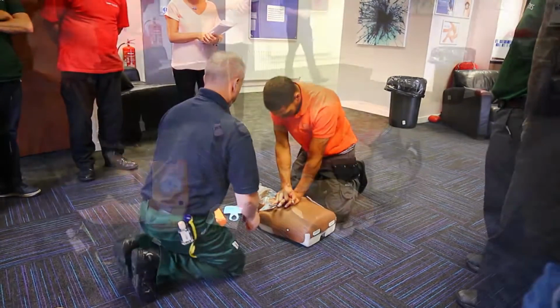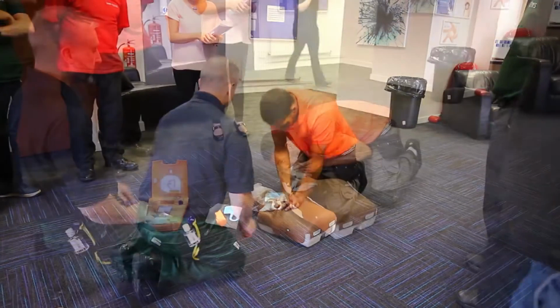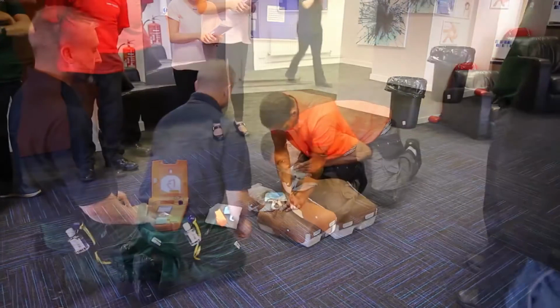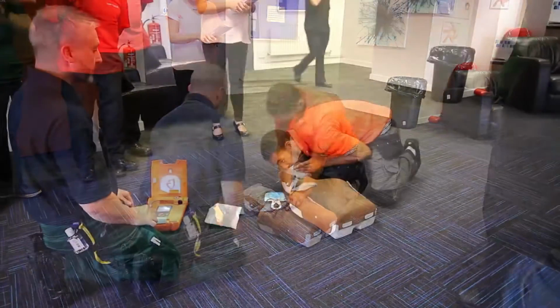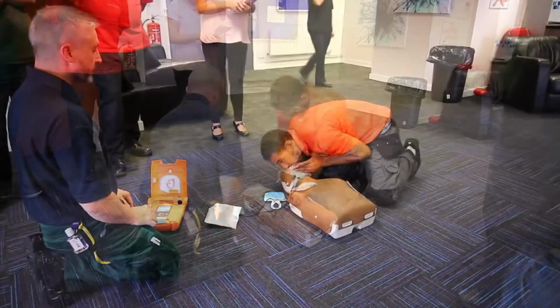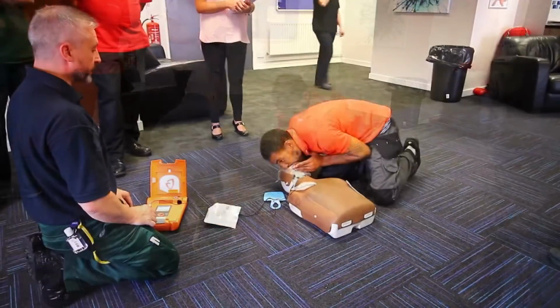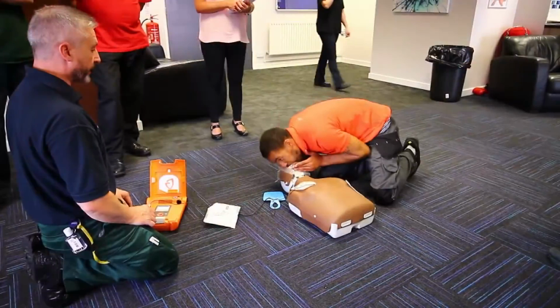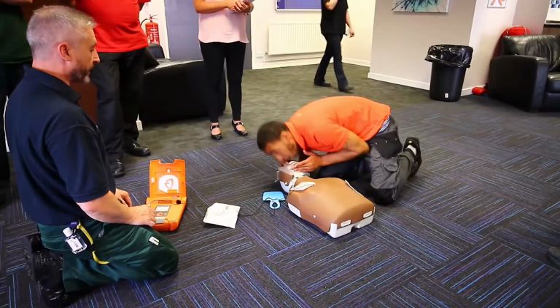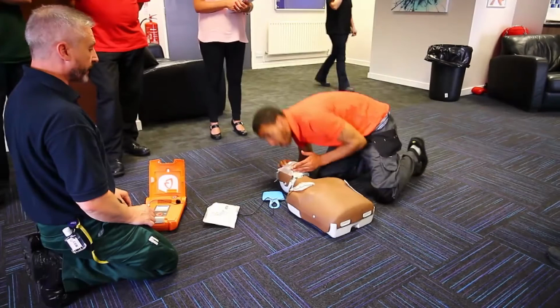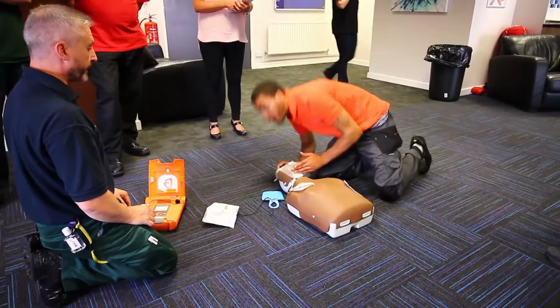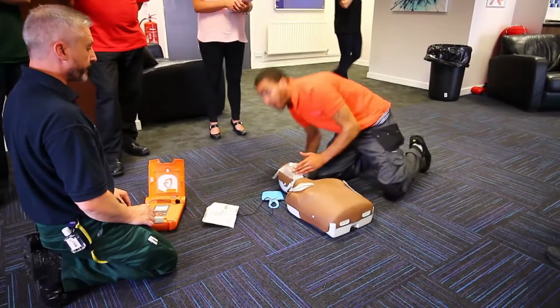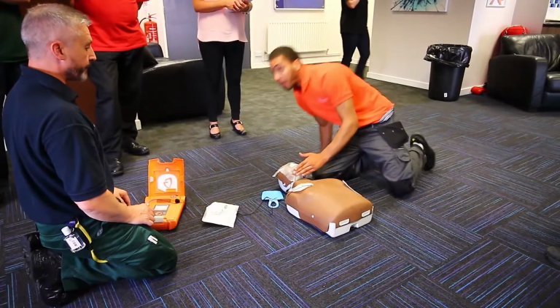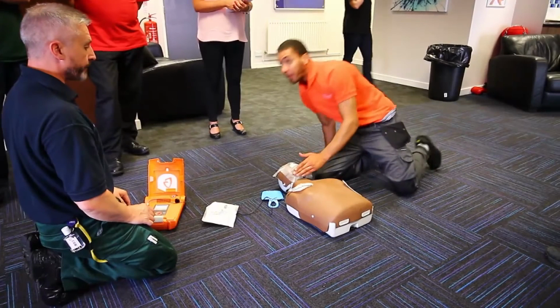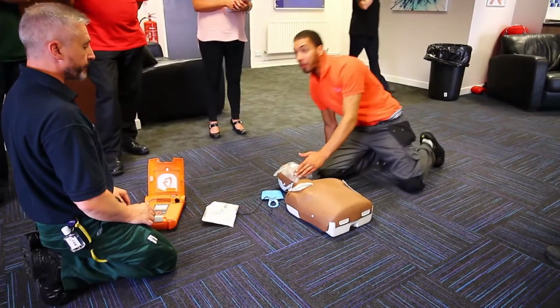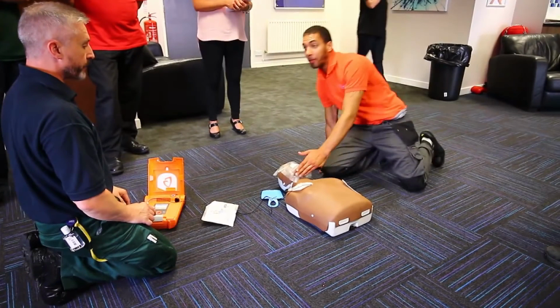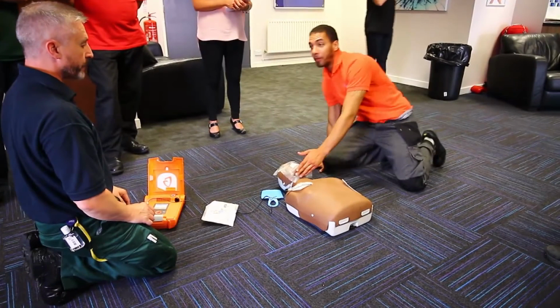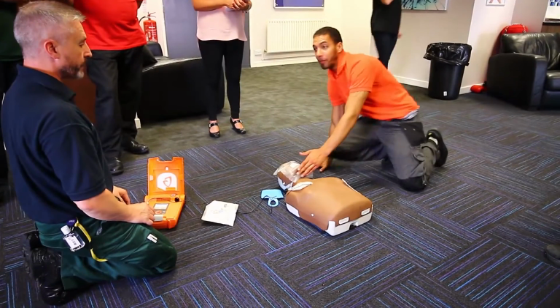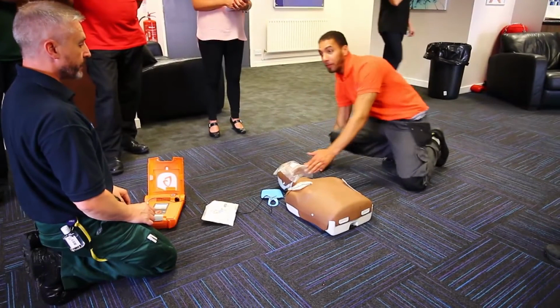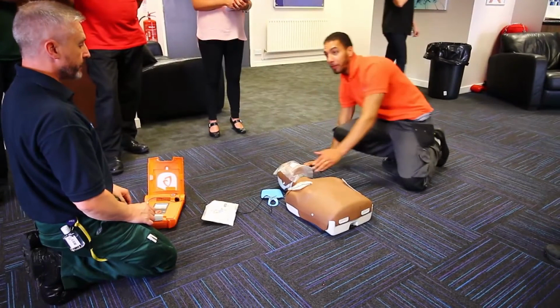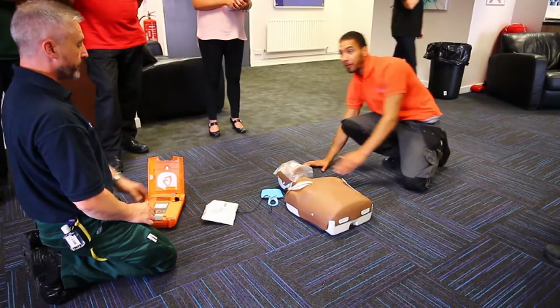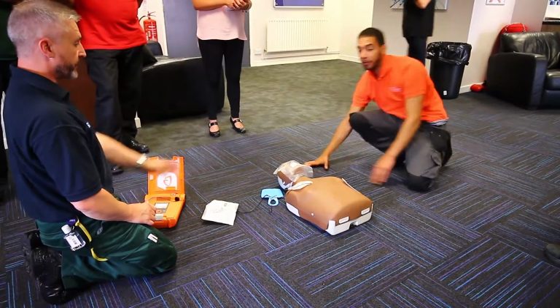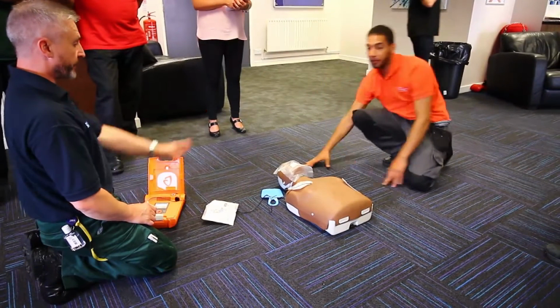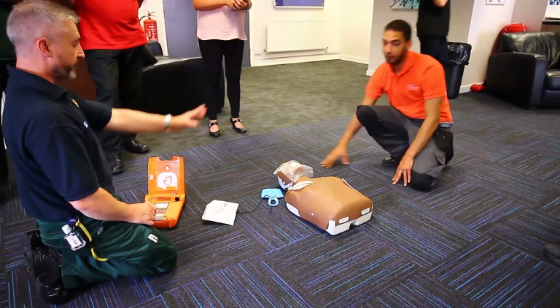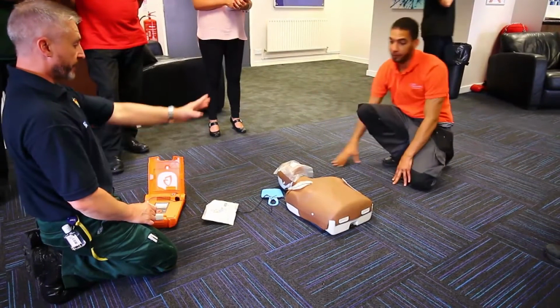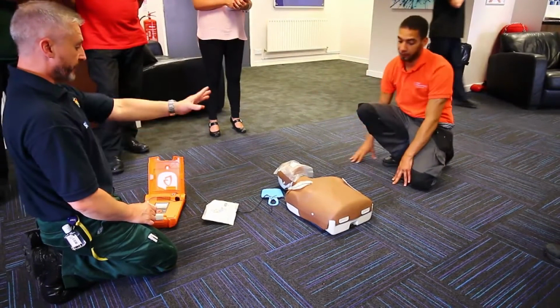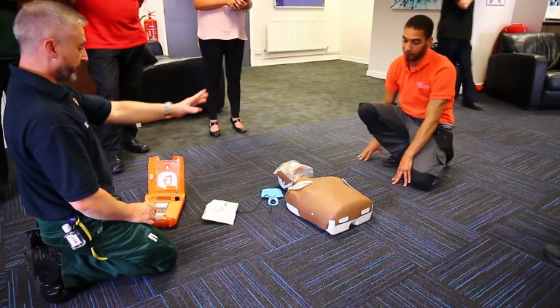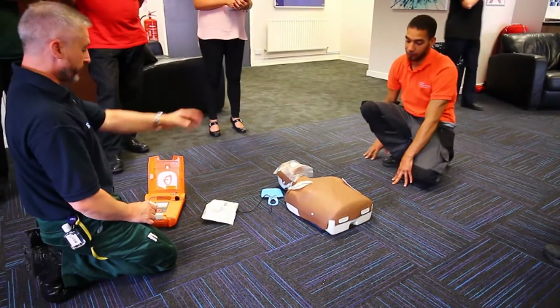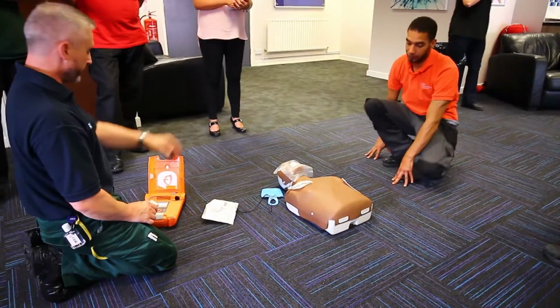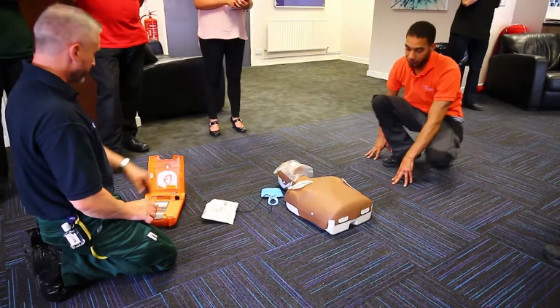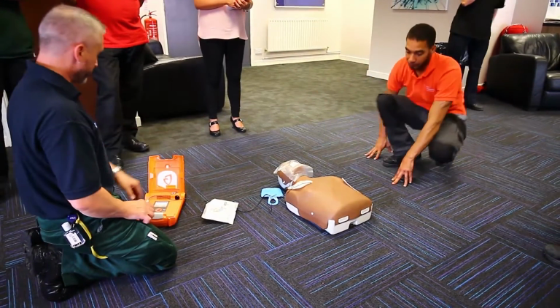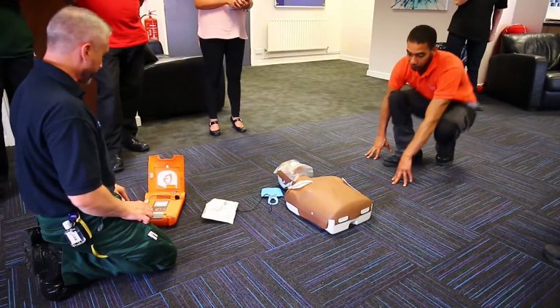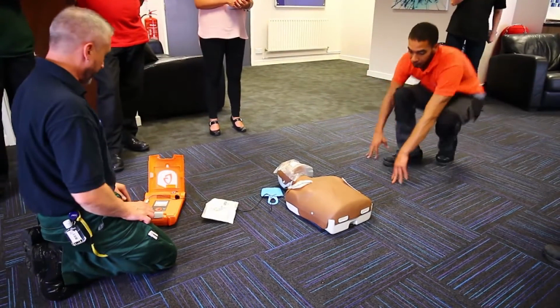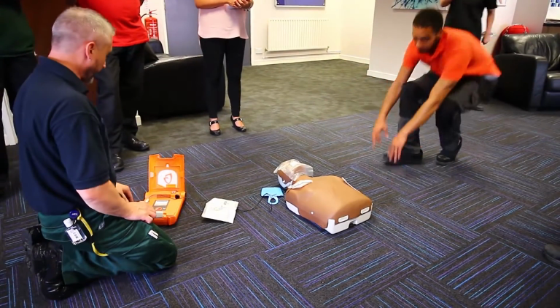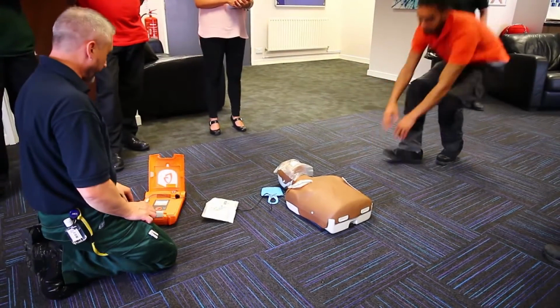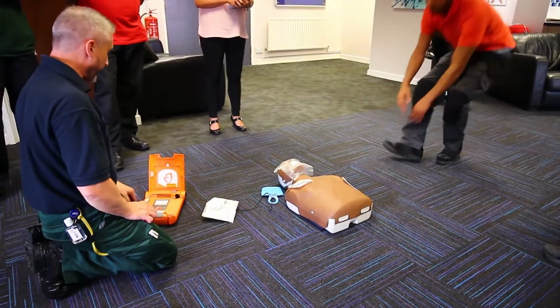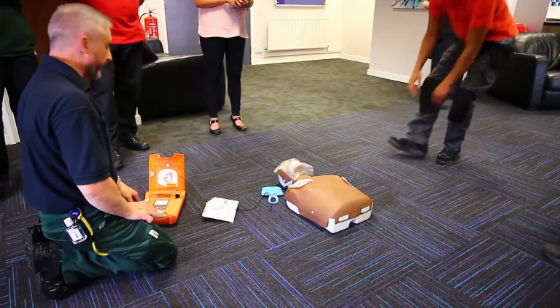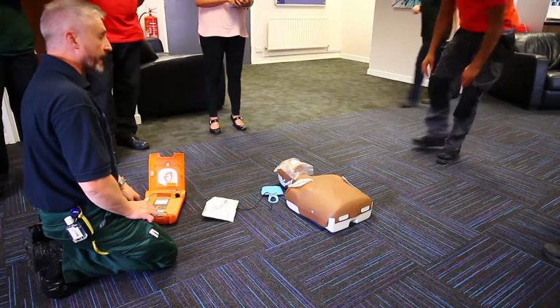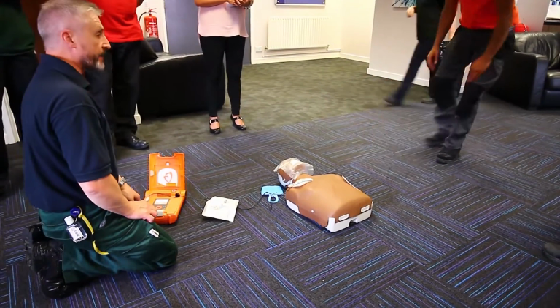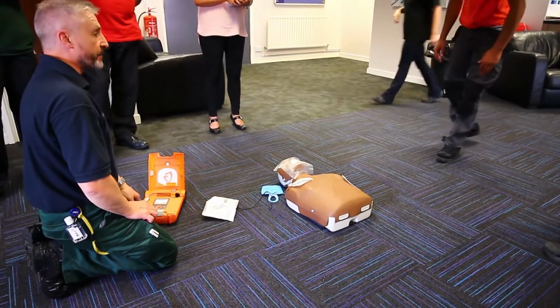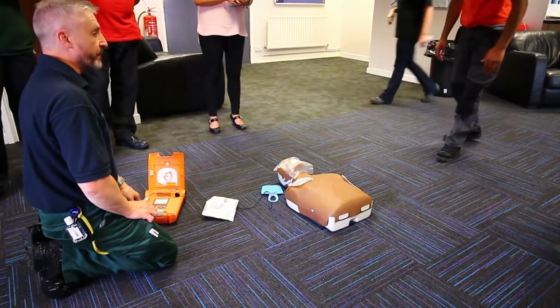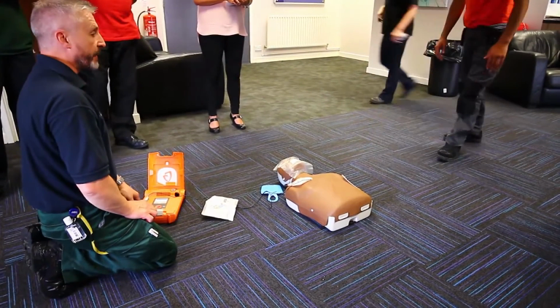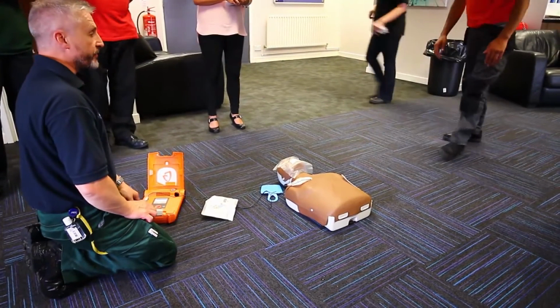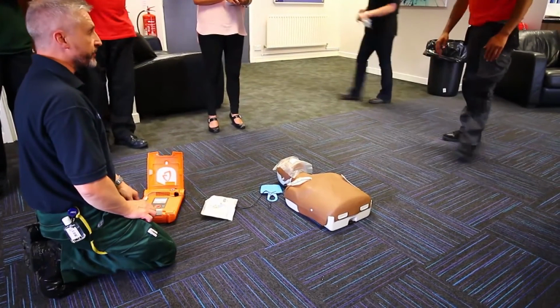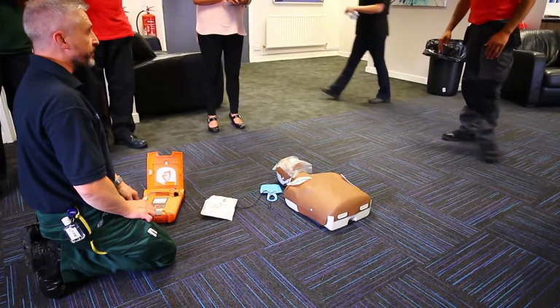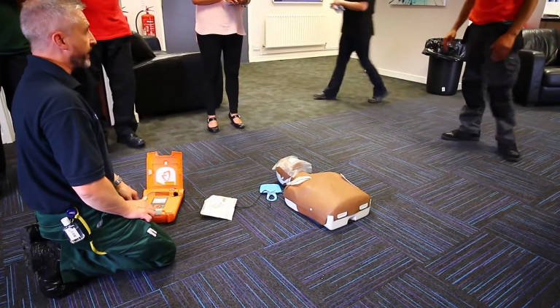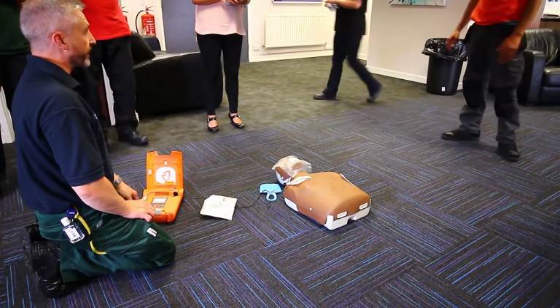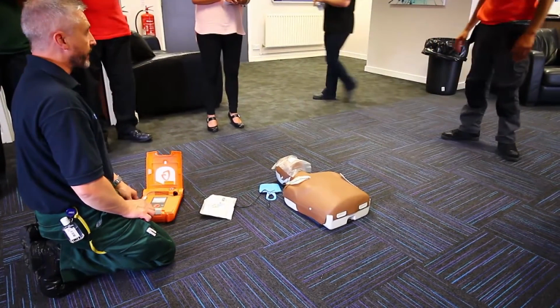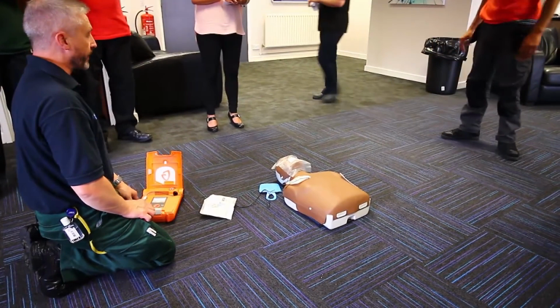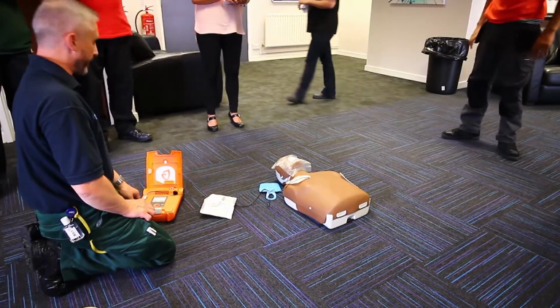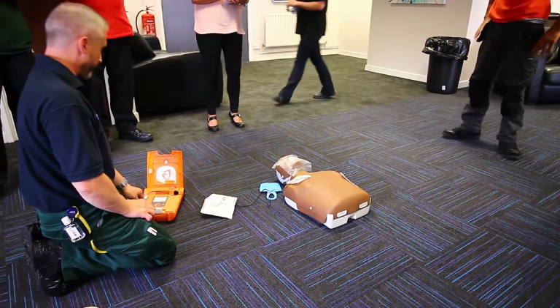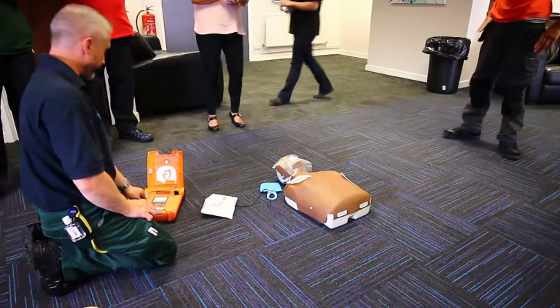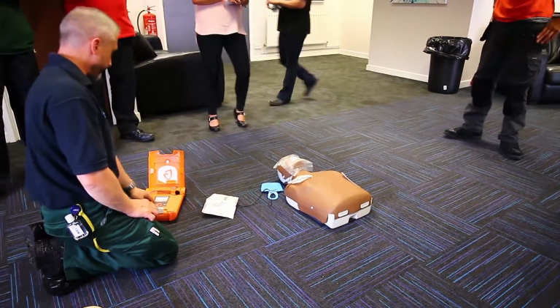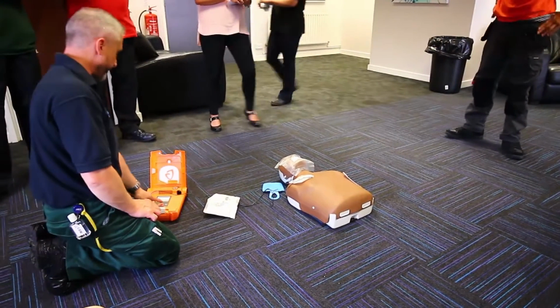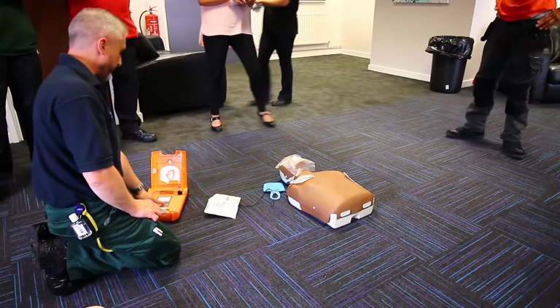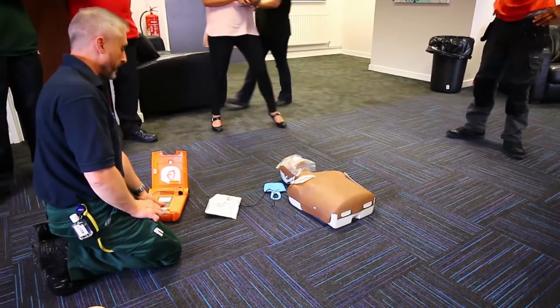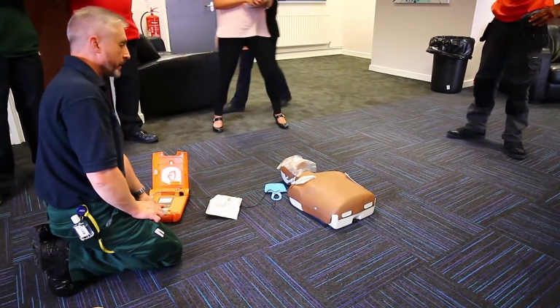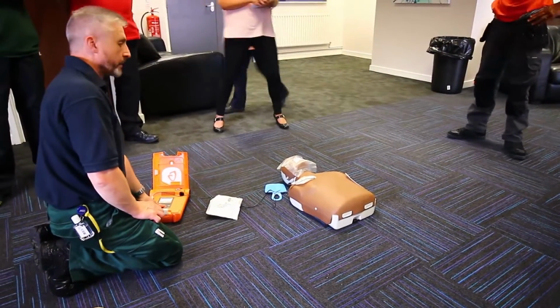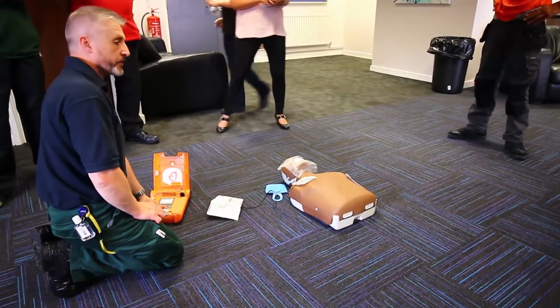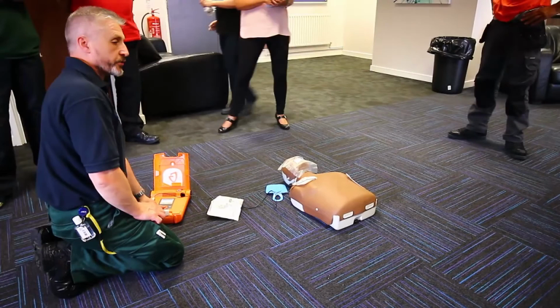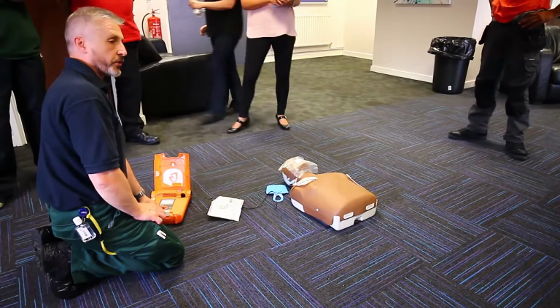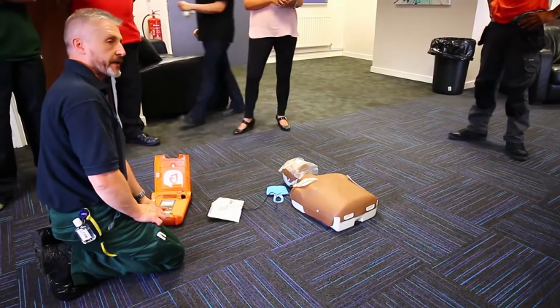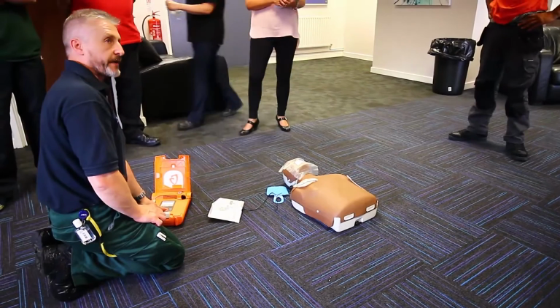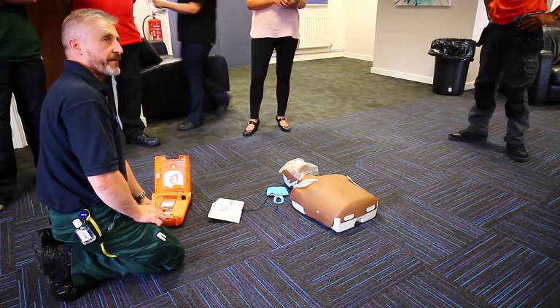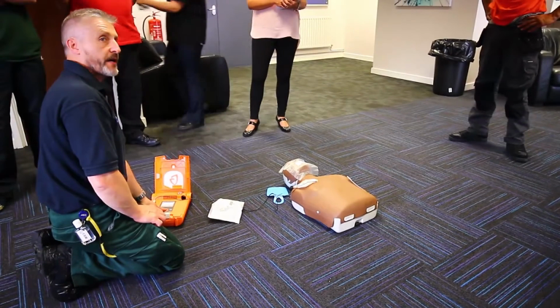Stand clear. Please wait. Stand clear, analysing patient.